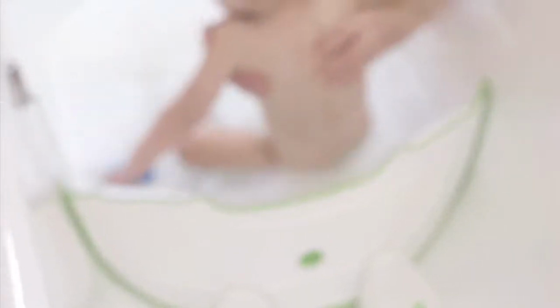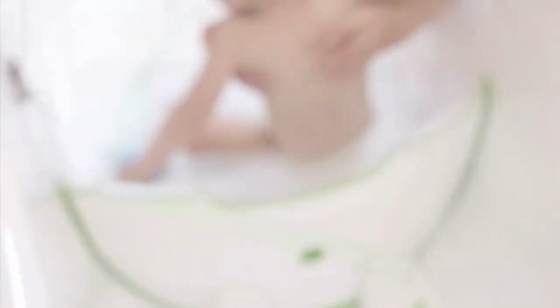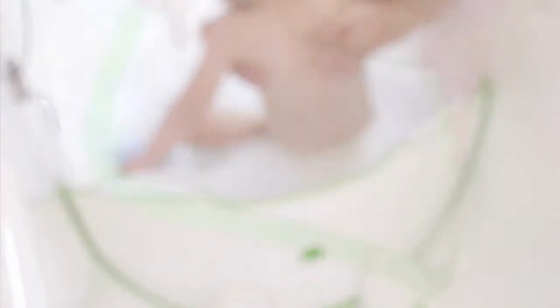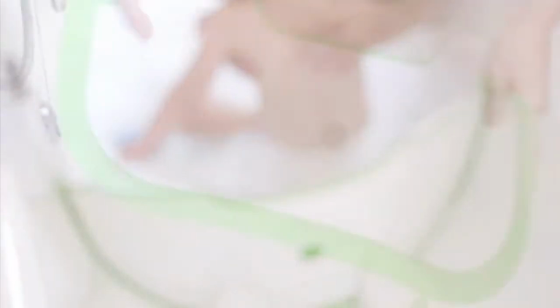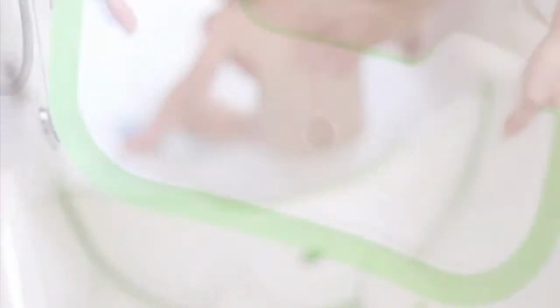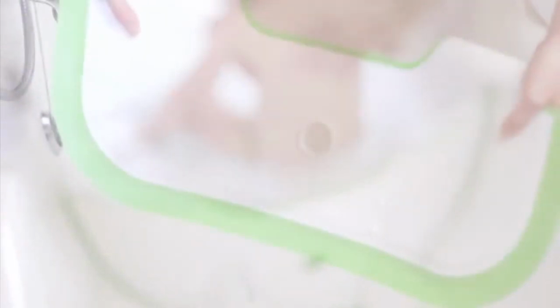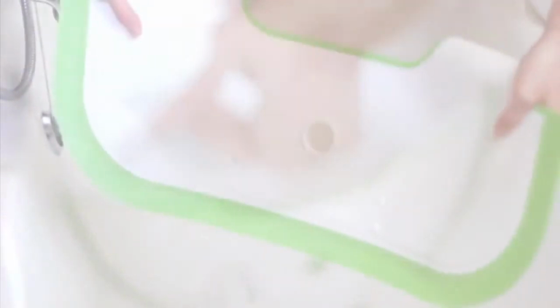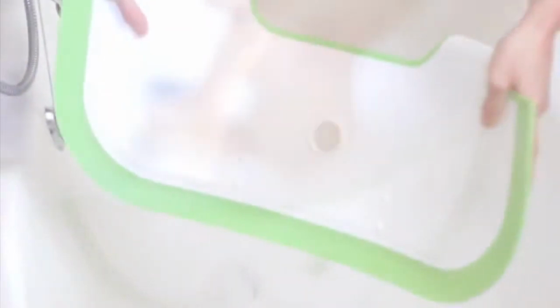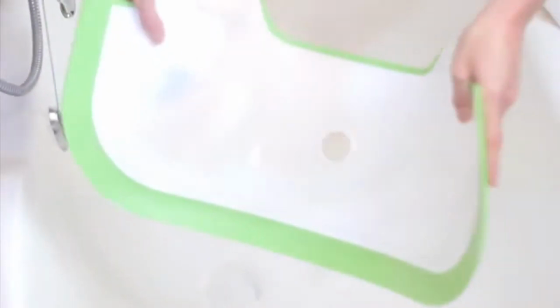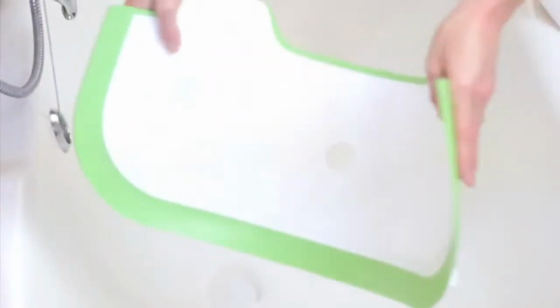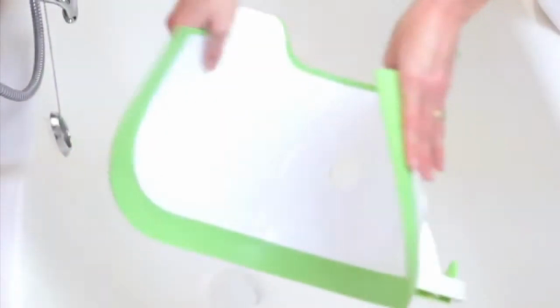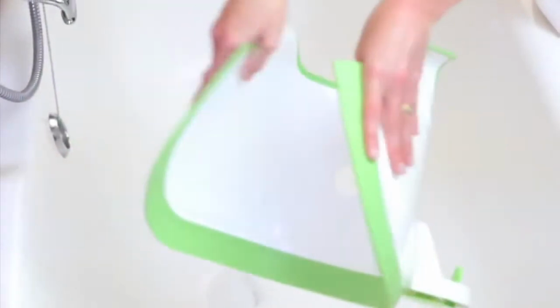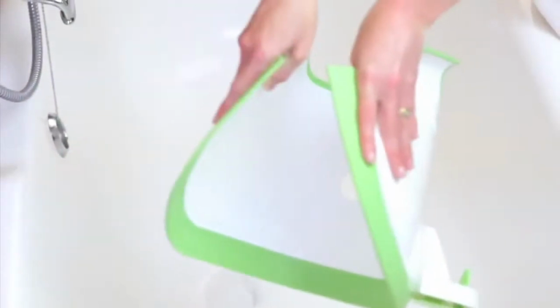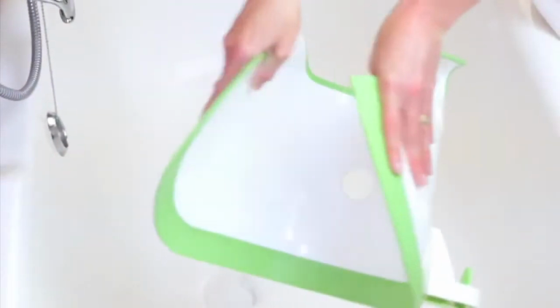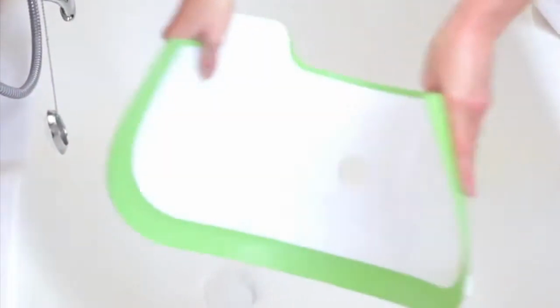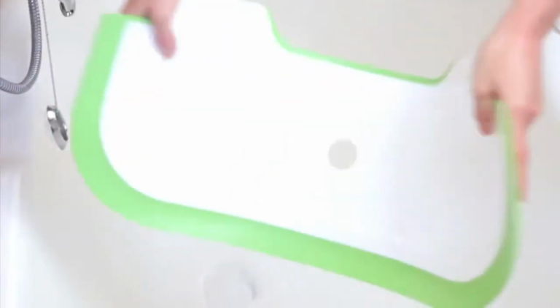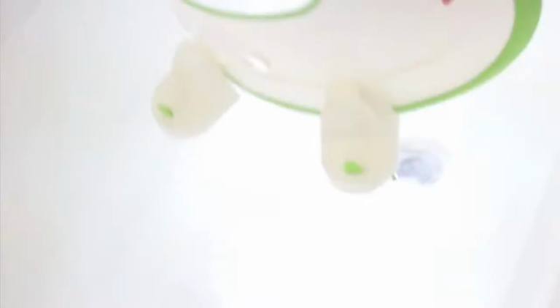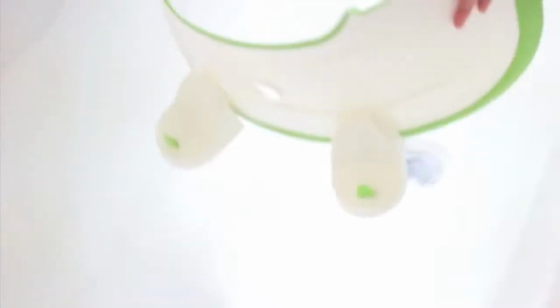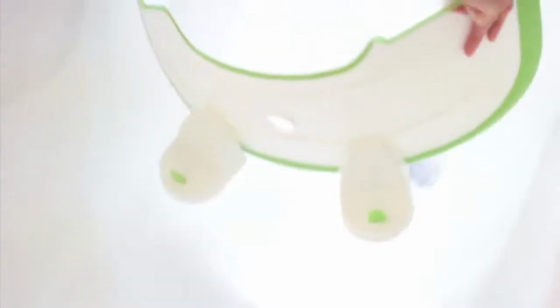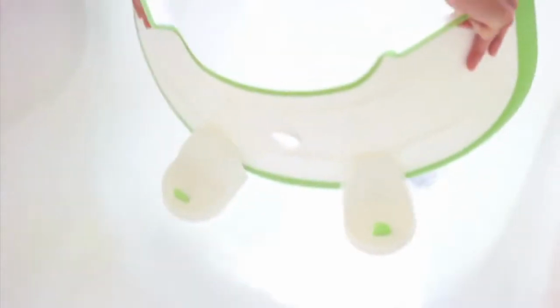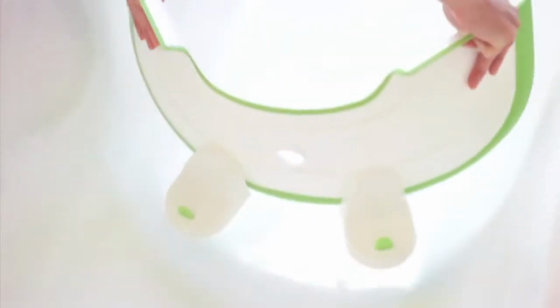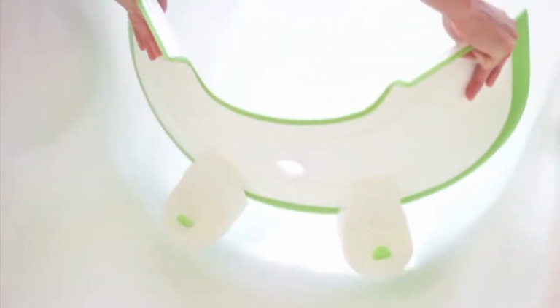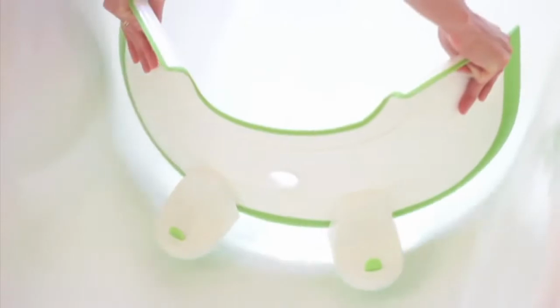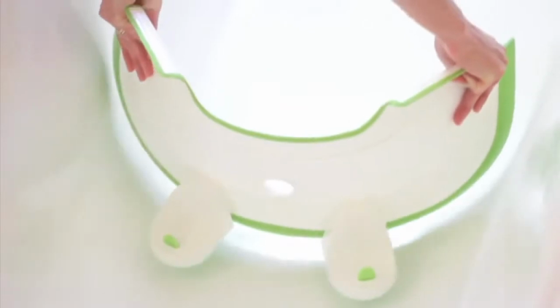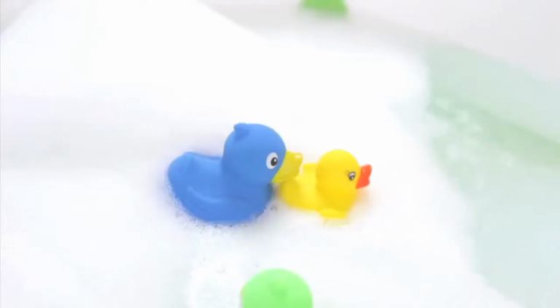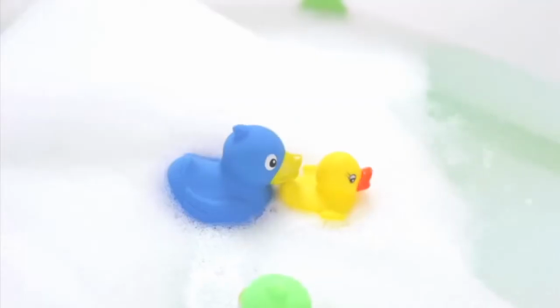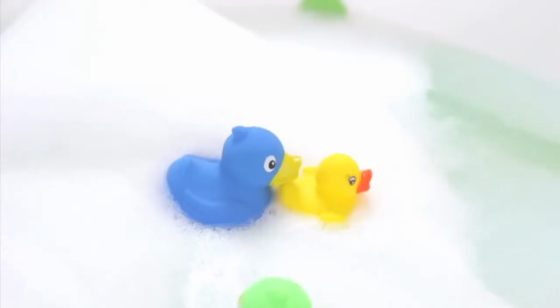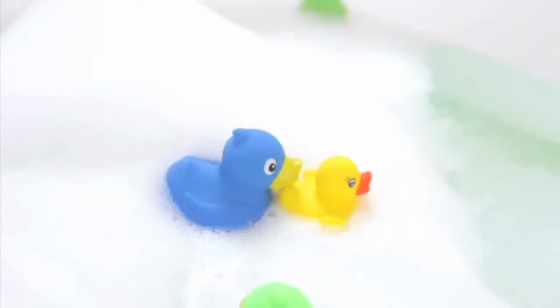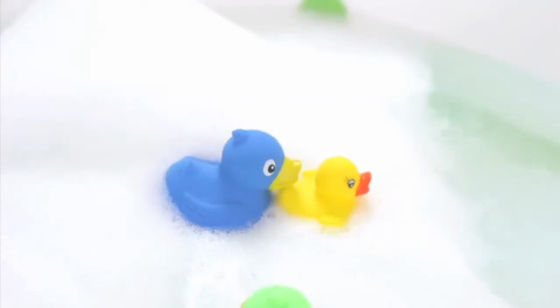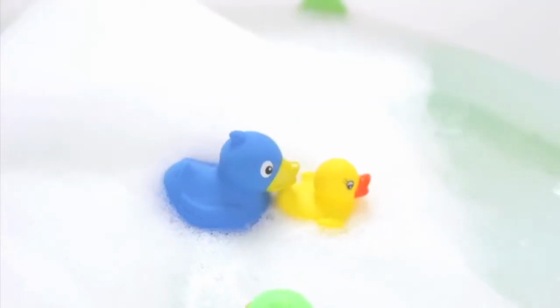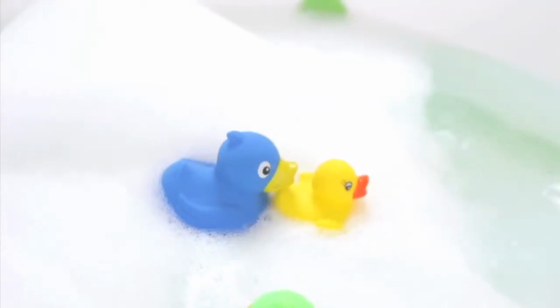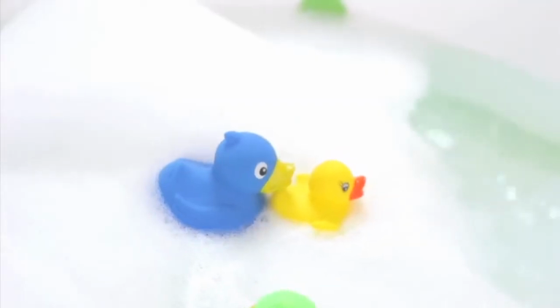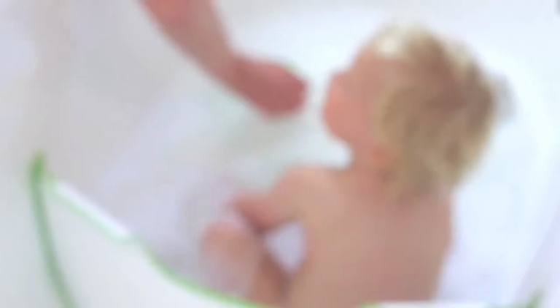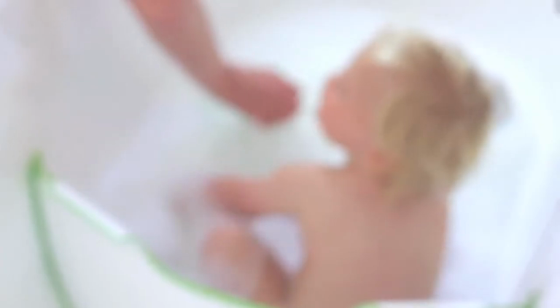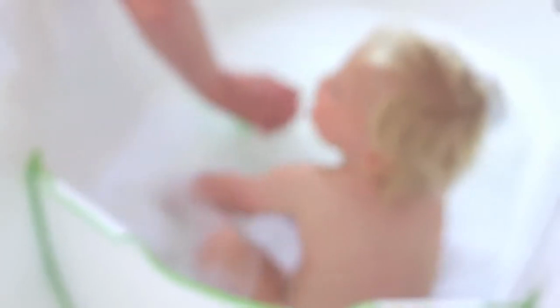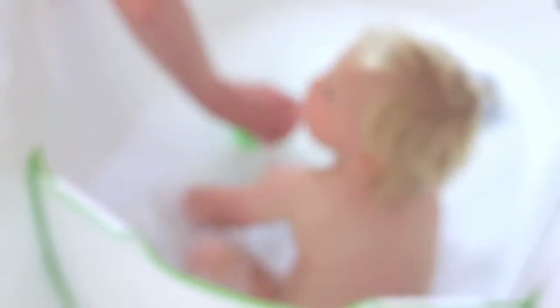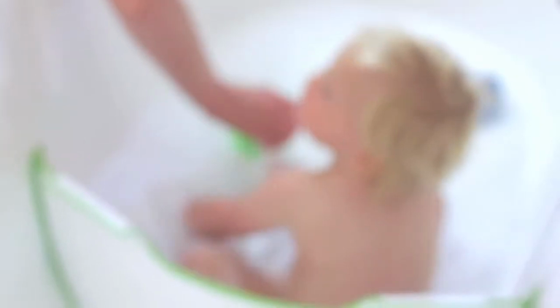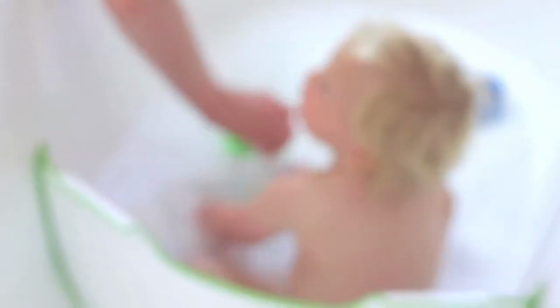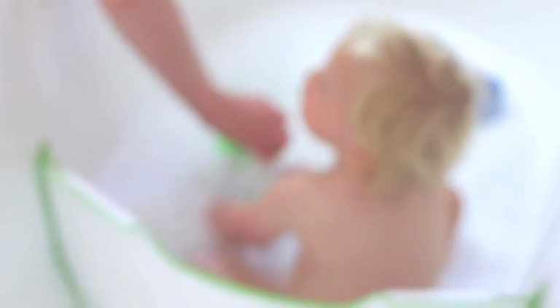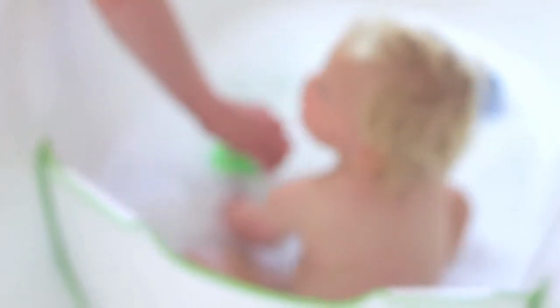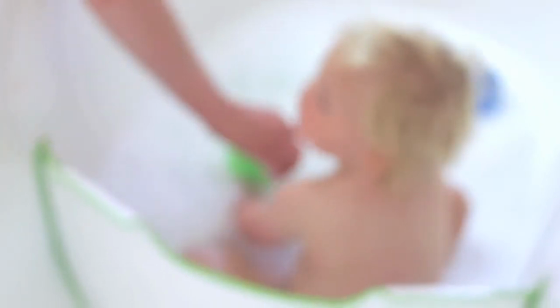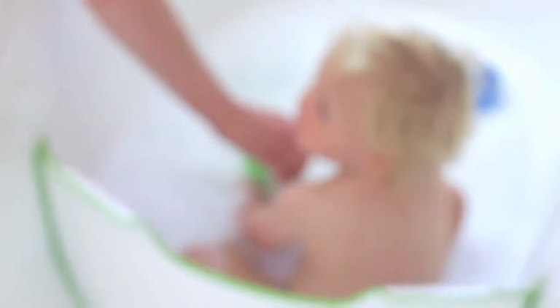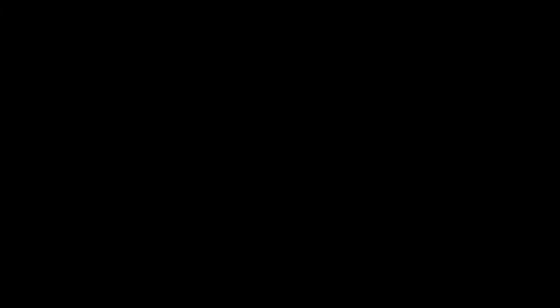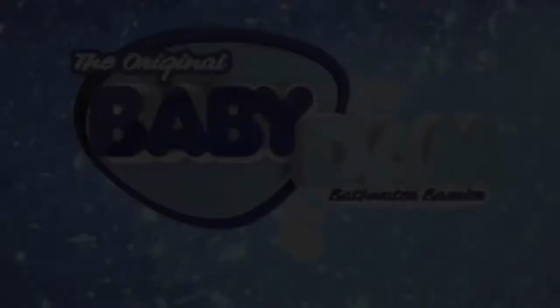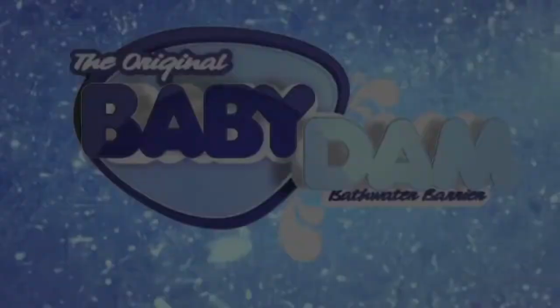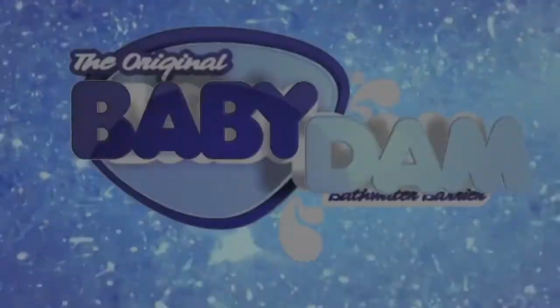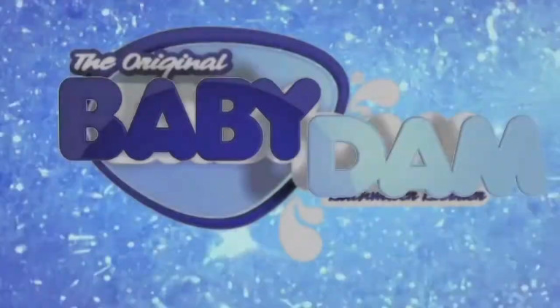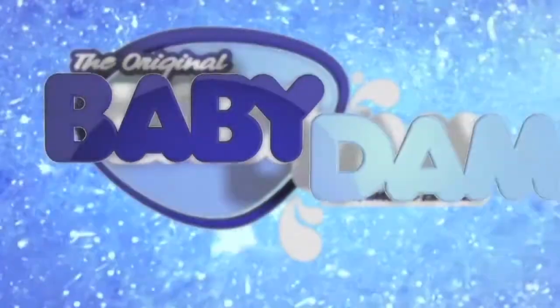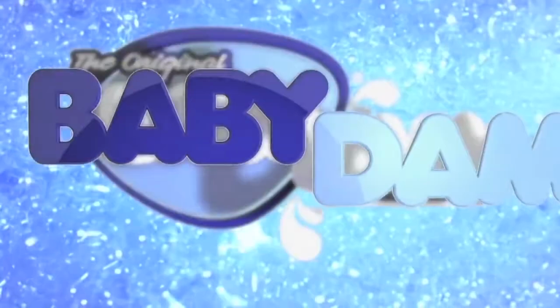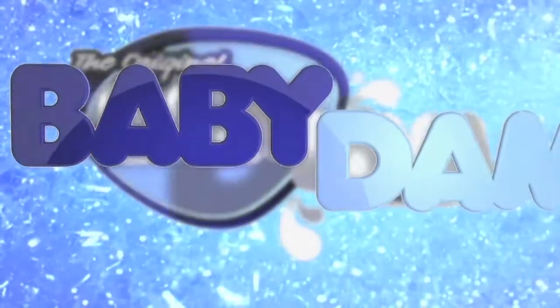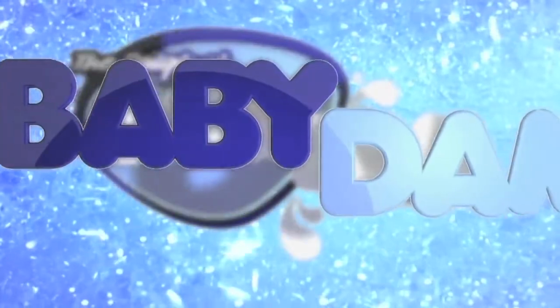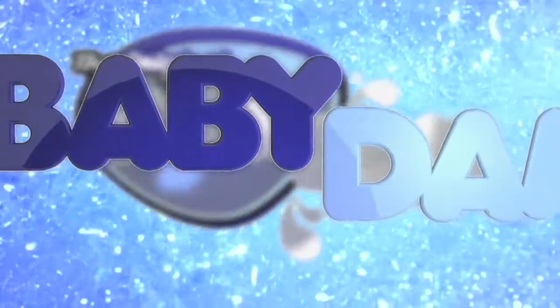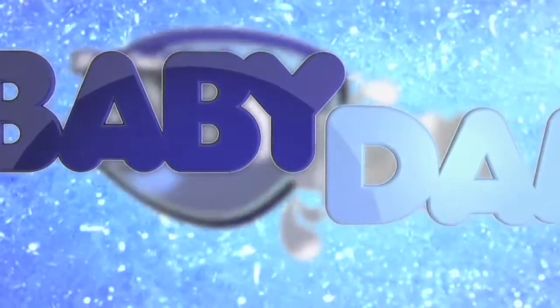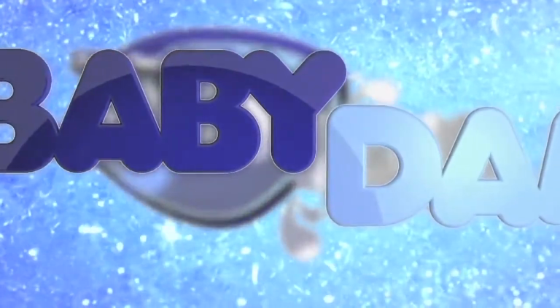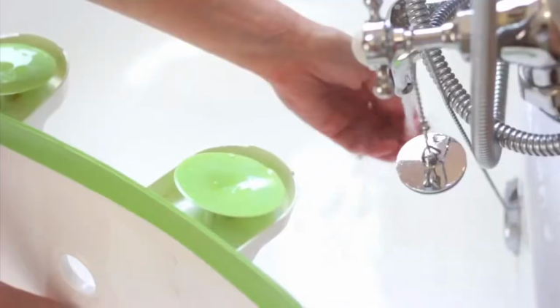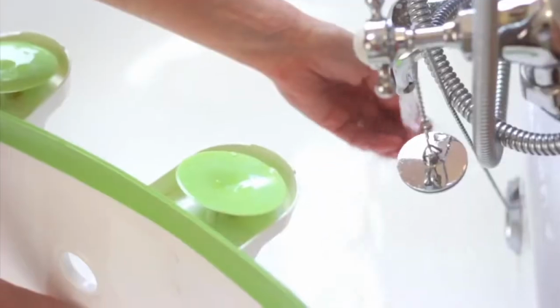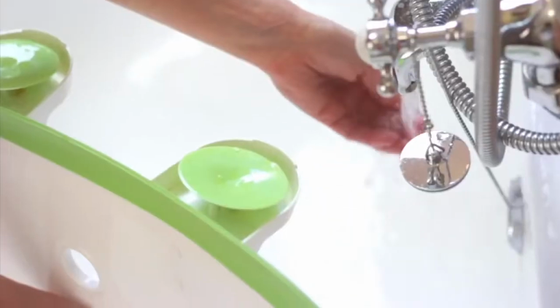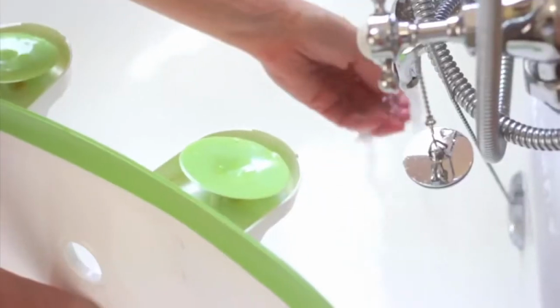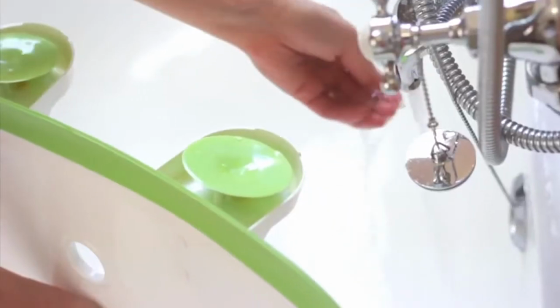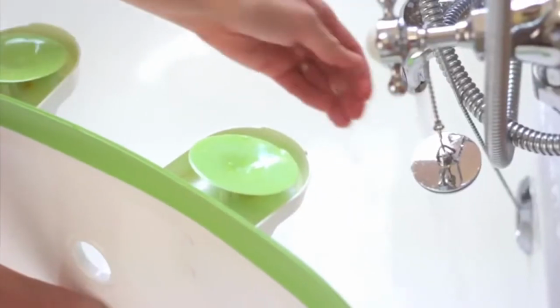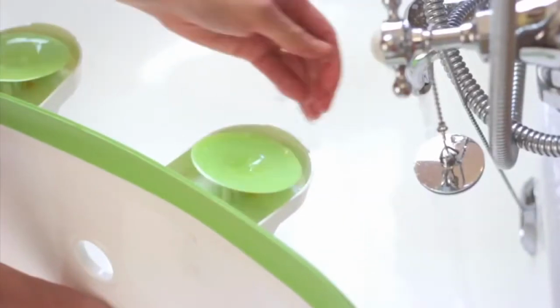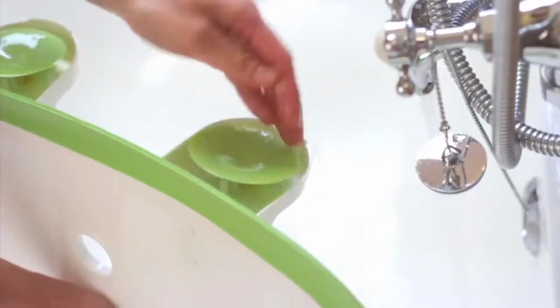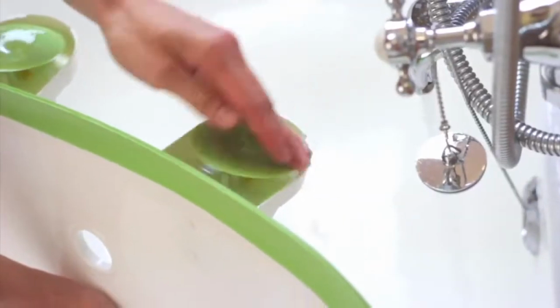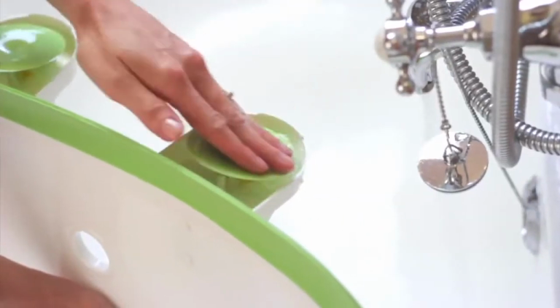It's simple: flex, fit, fill, fun. Easy to fit and fun to use.